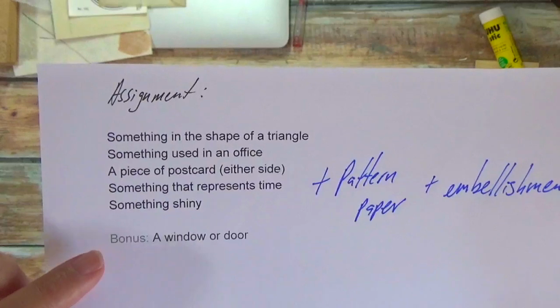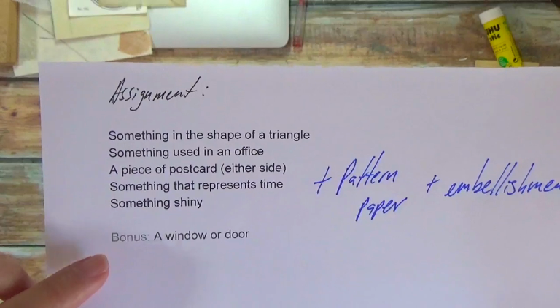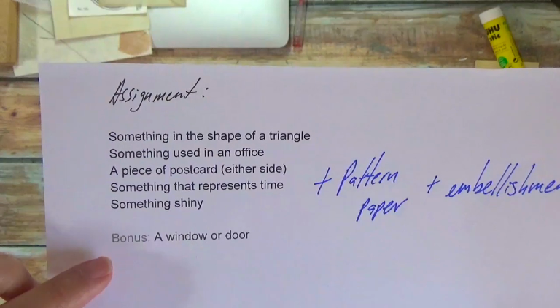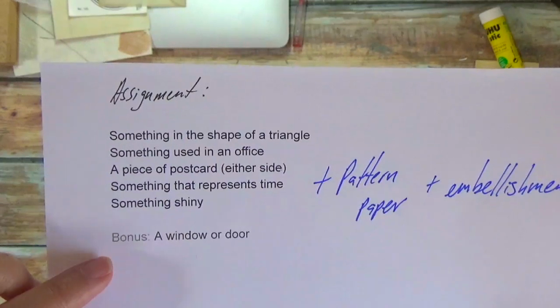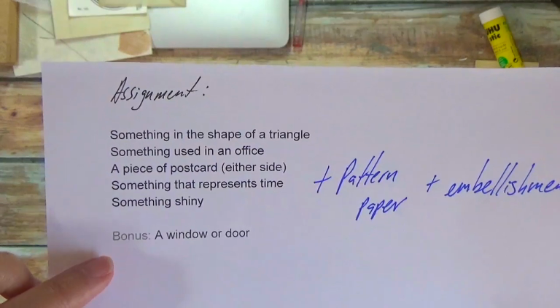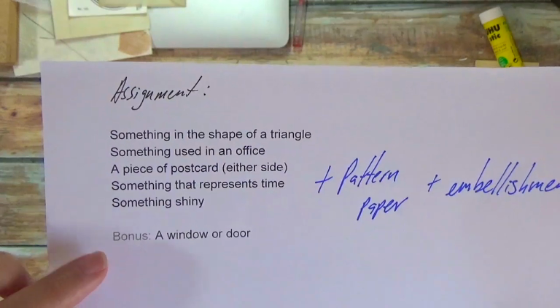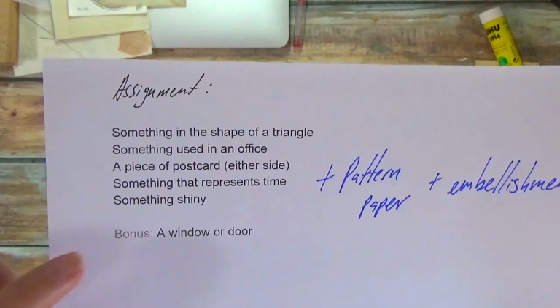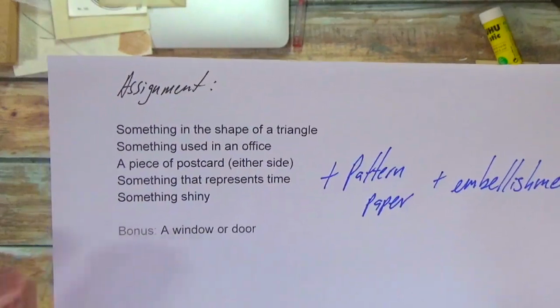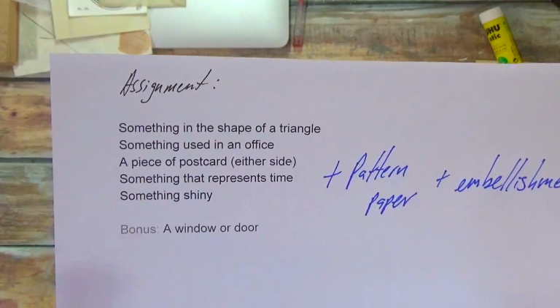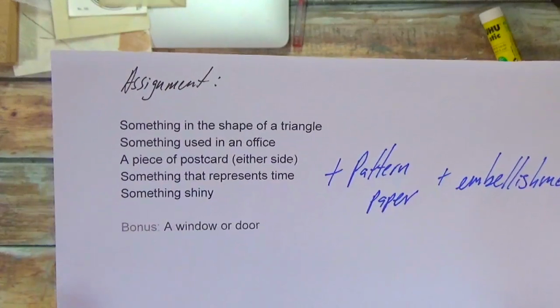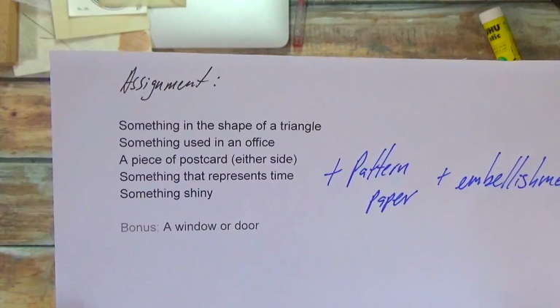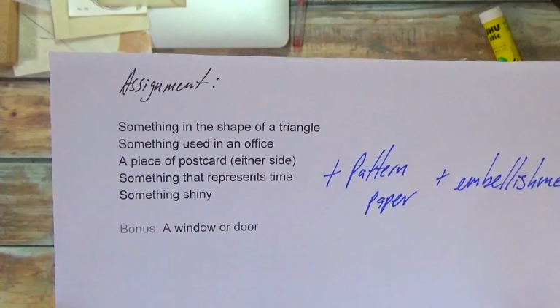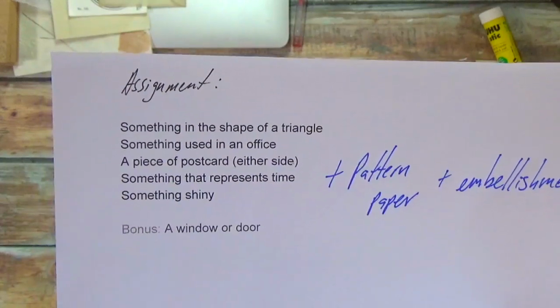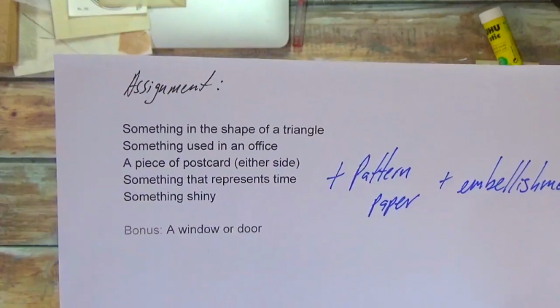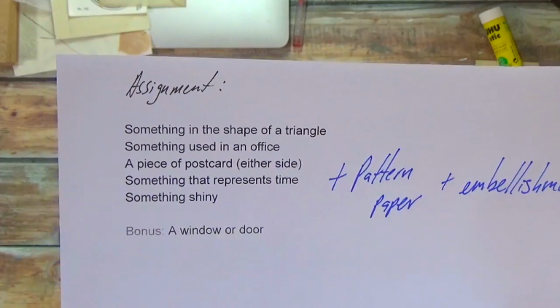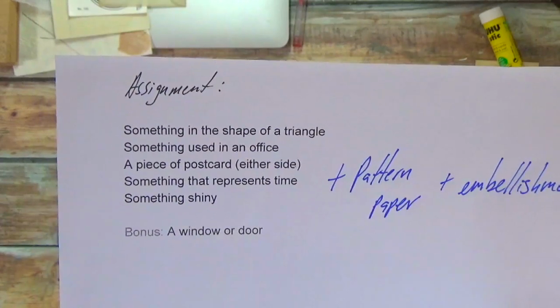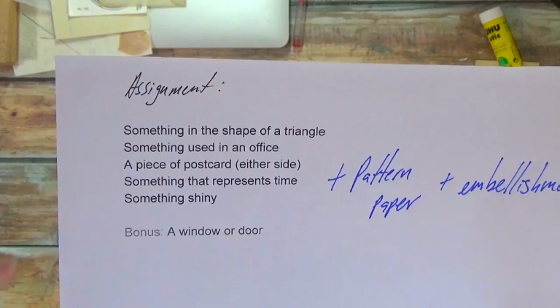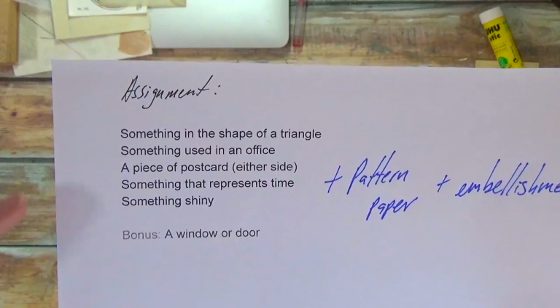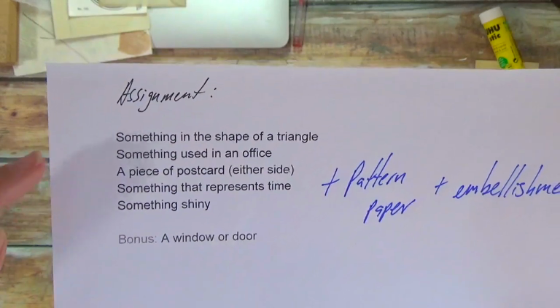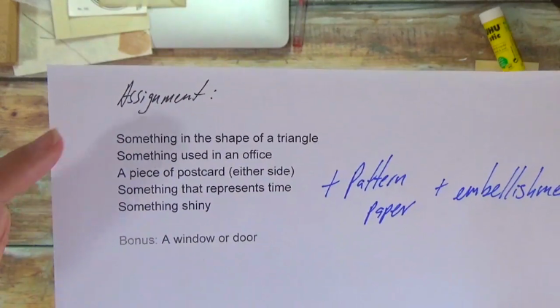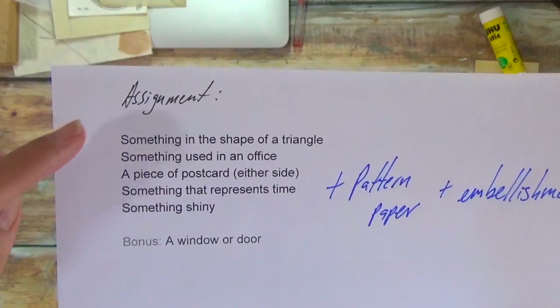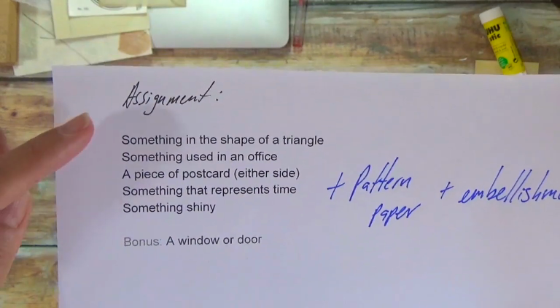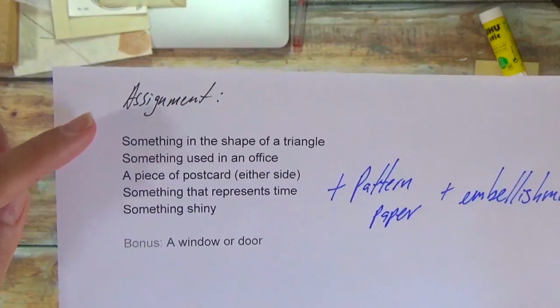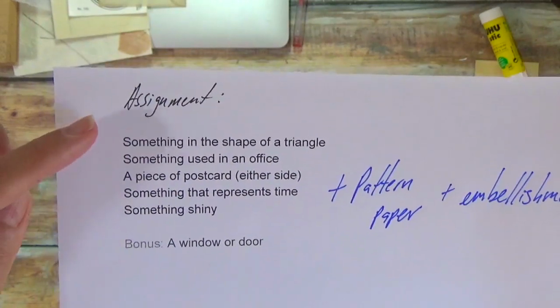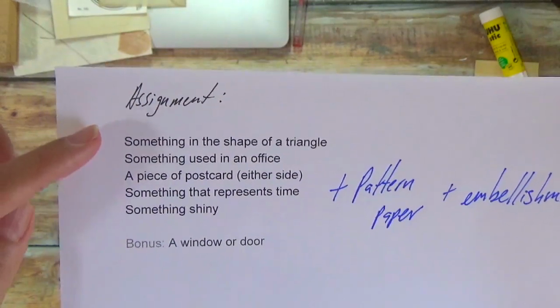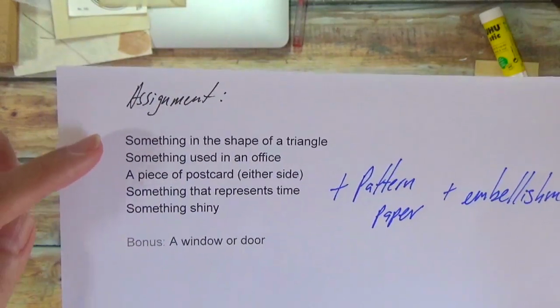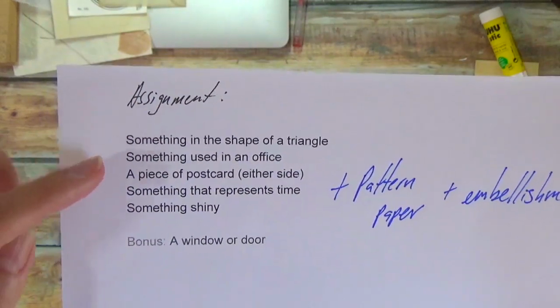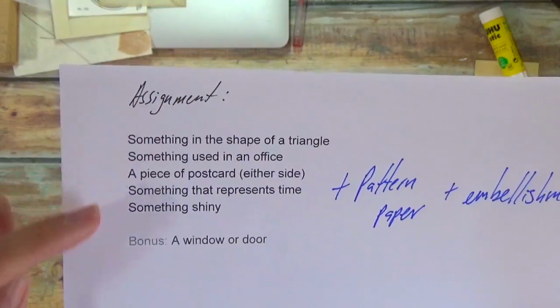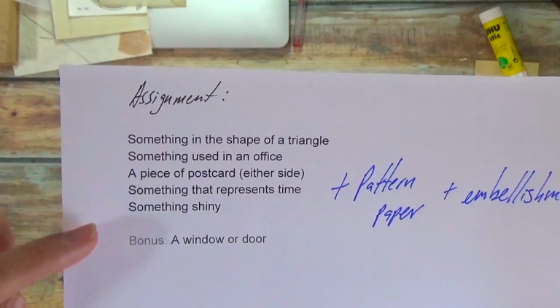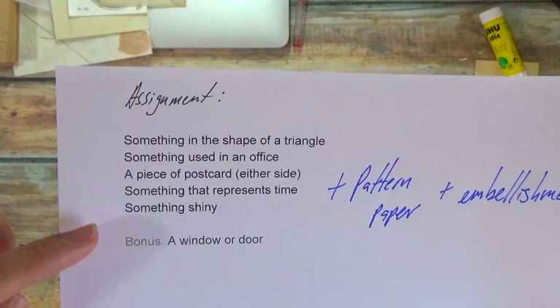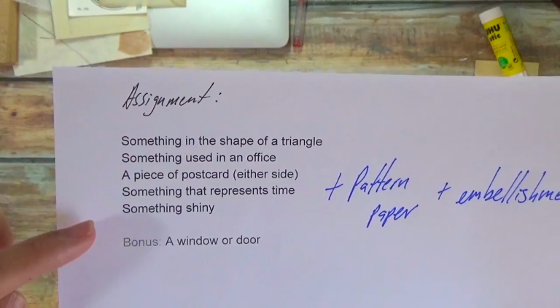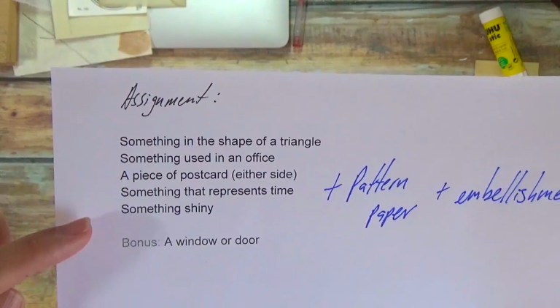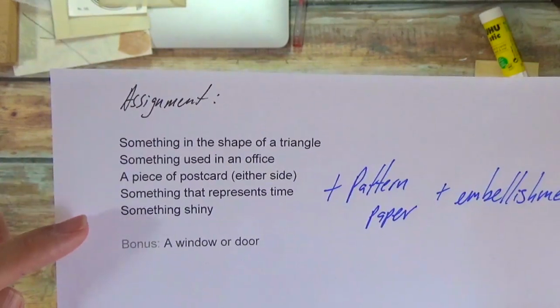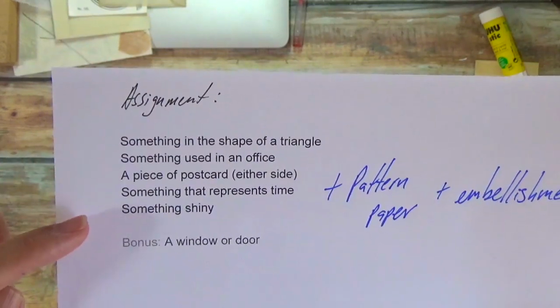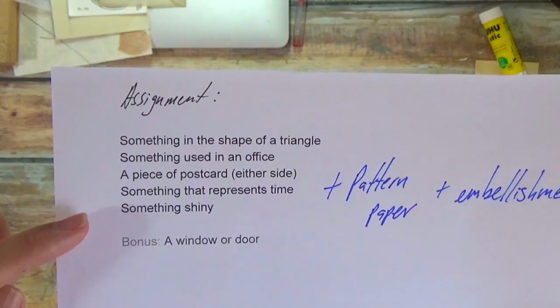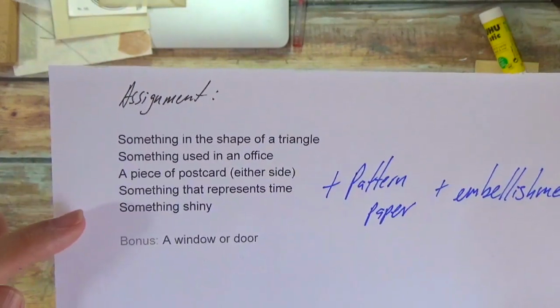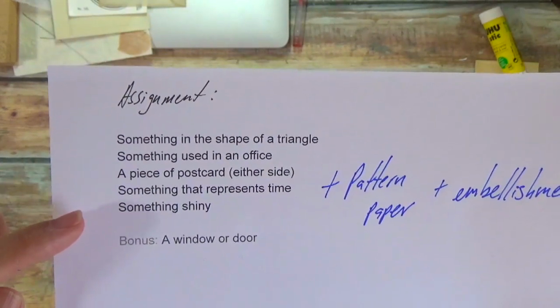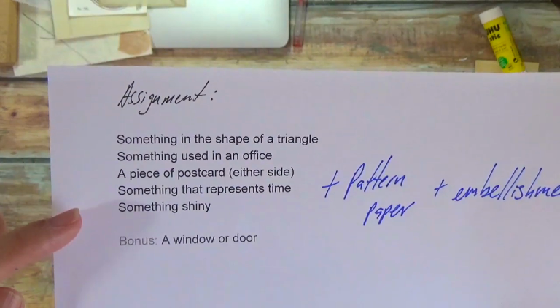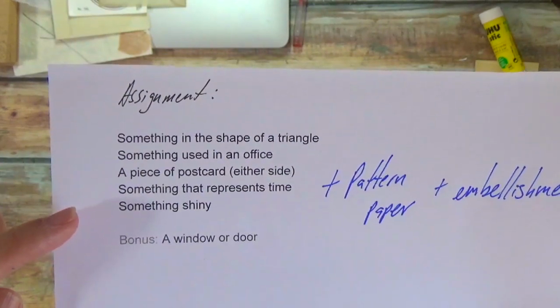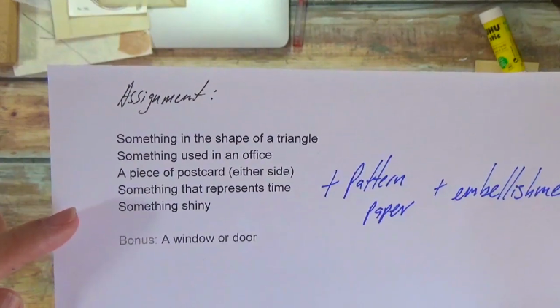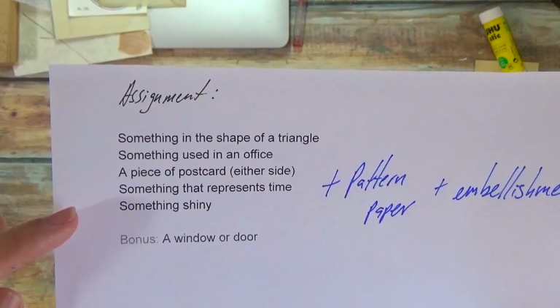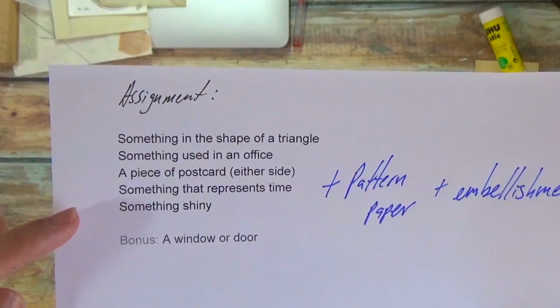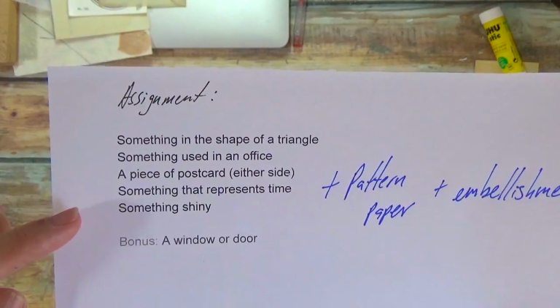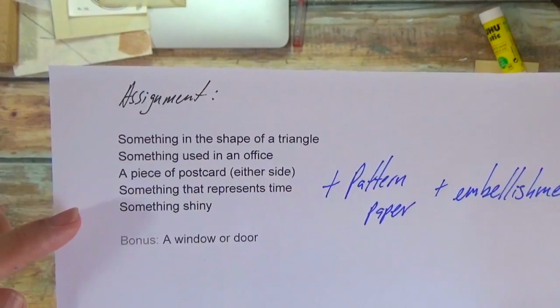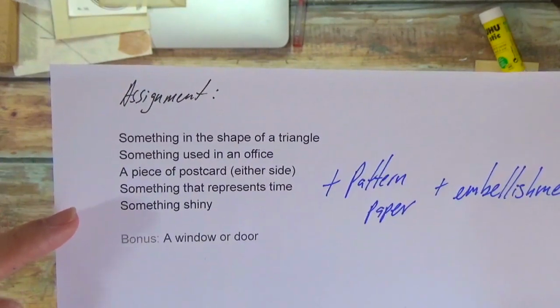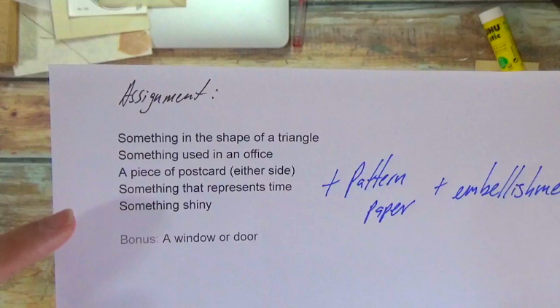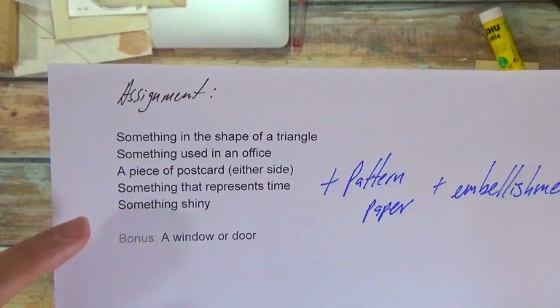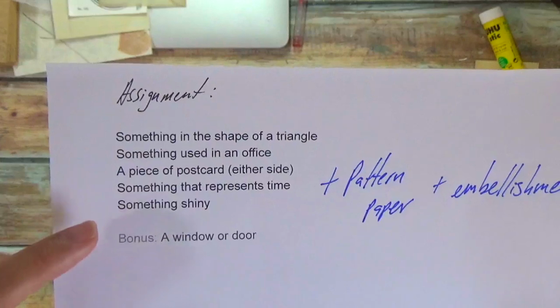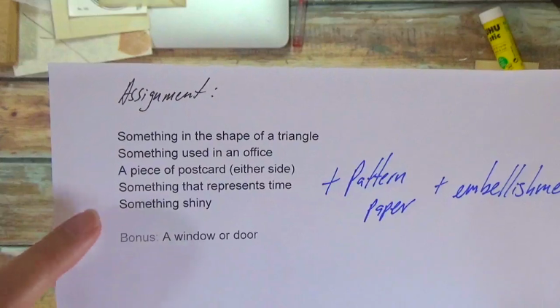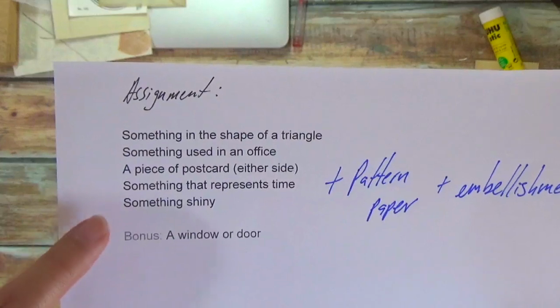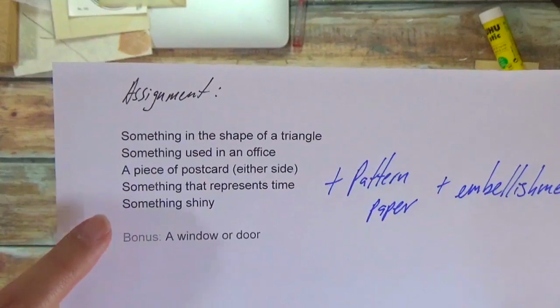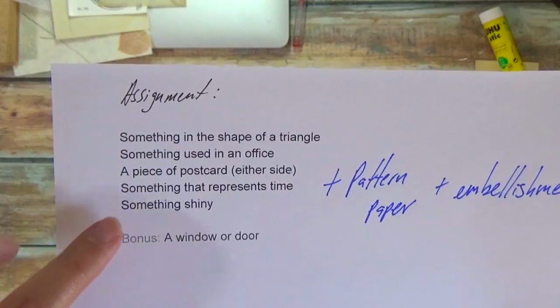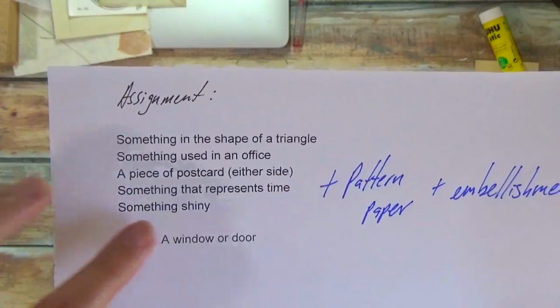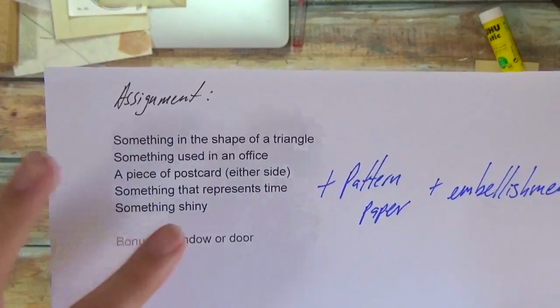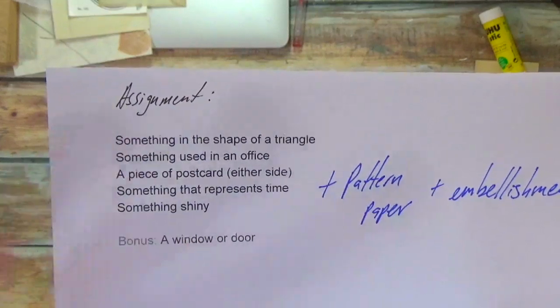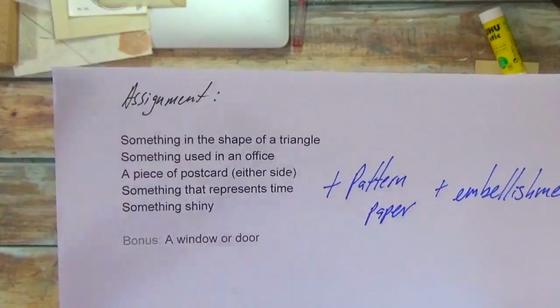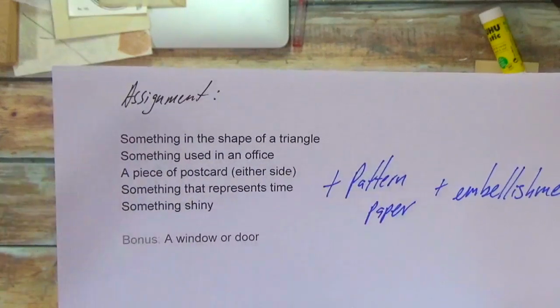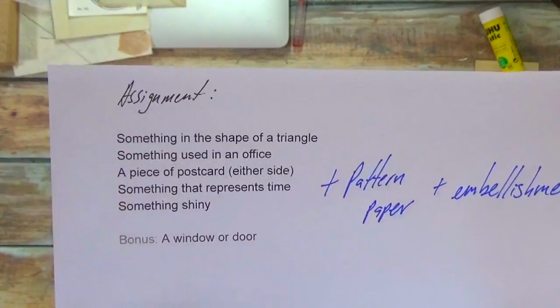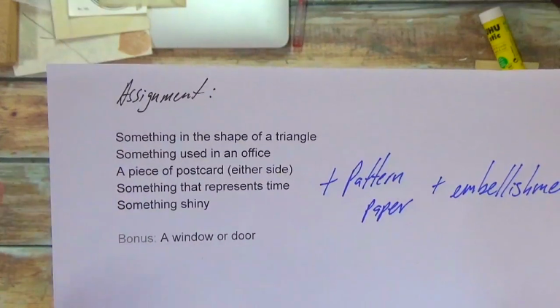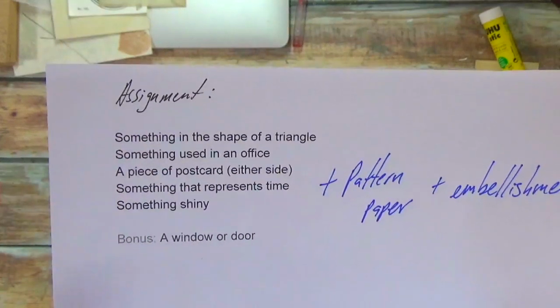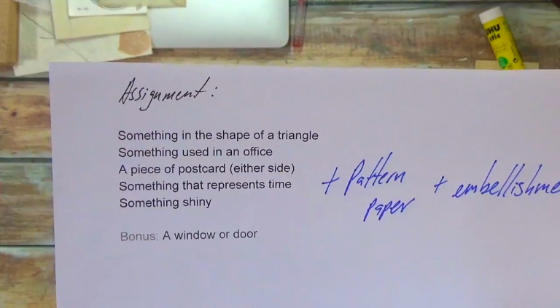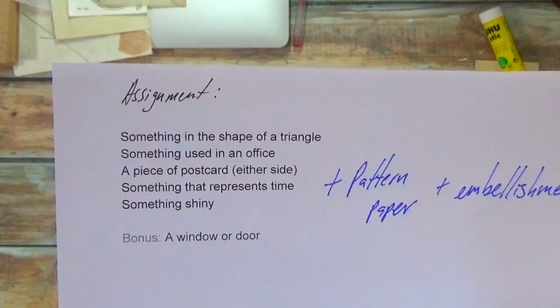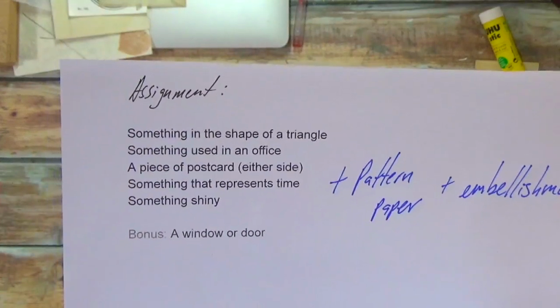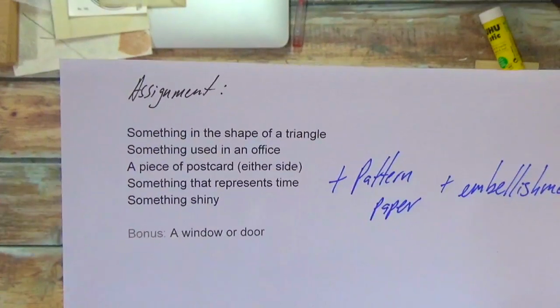The bonus is here in case you look through these five and you say, oh, I don't have anything shiny.